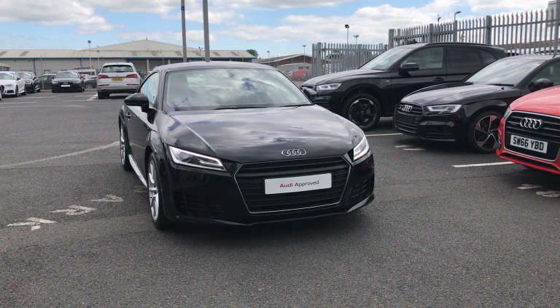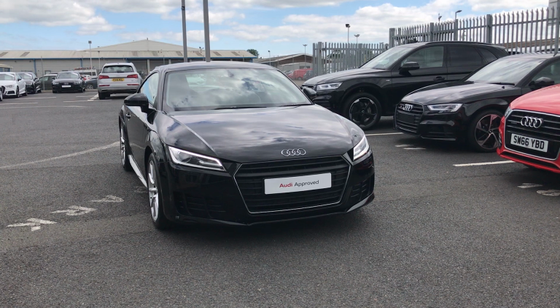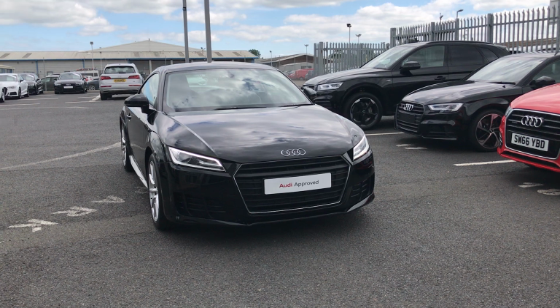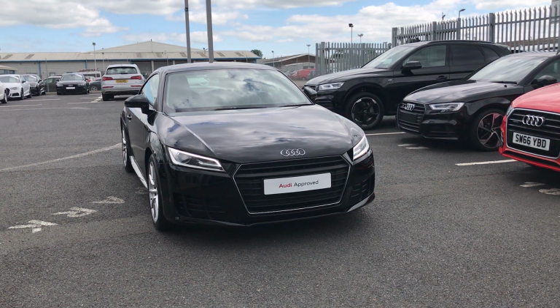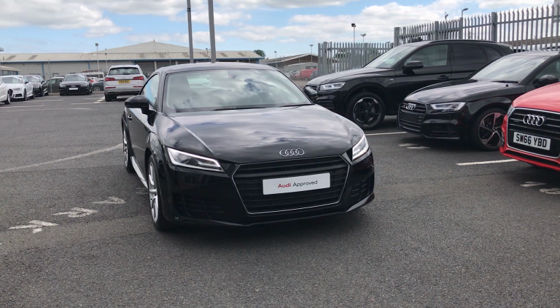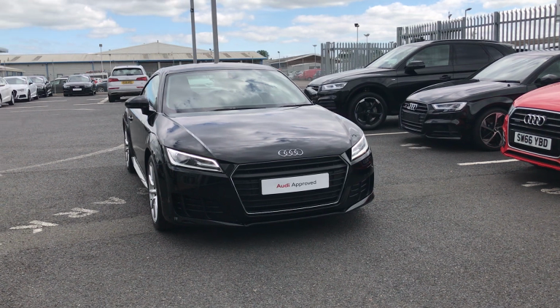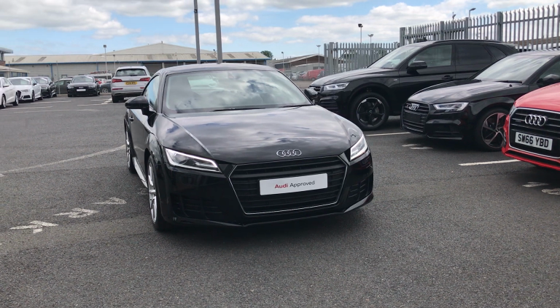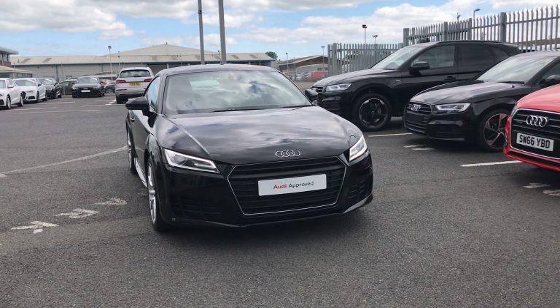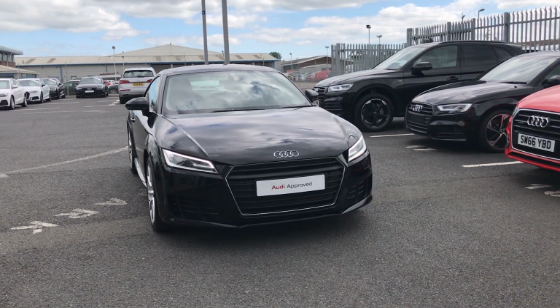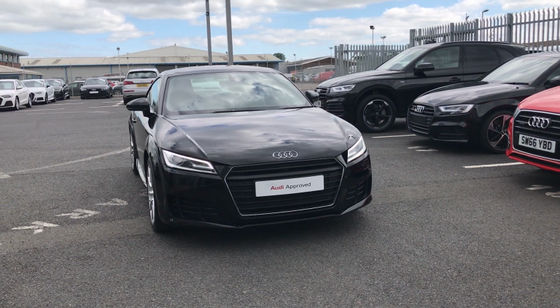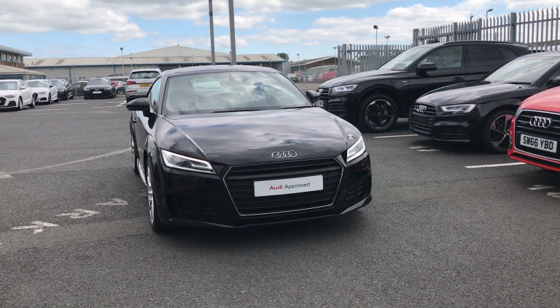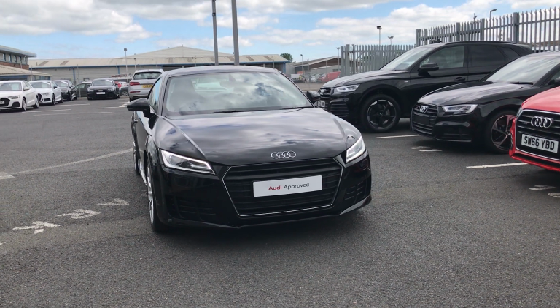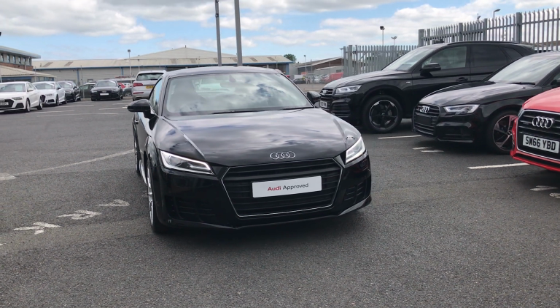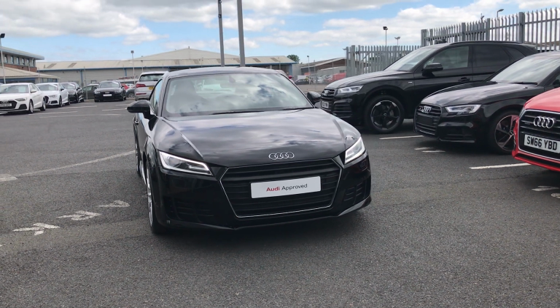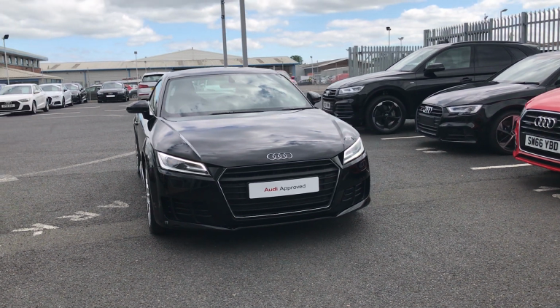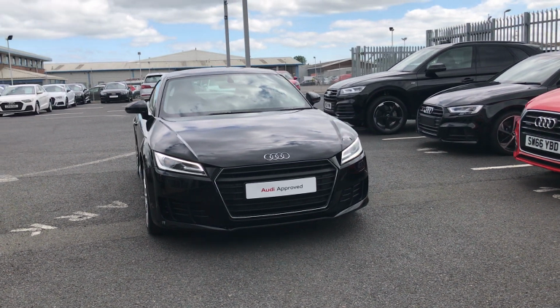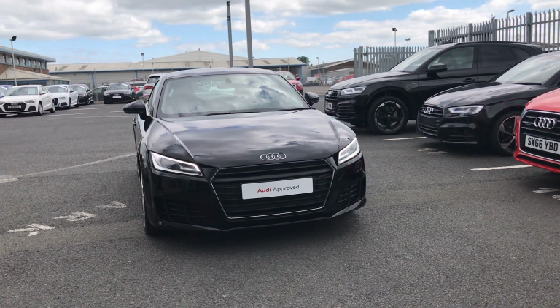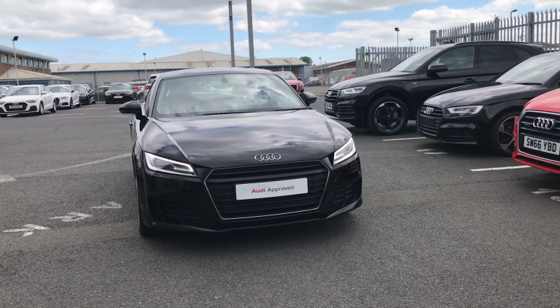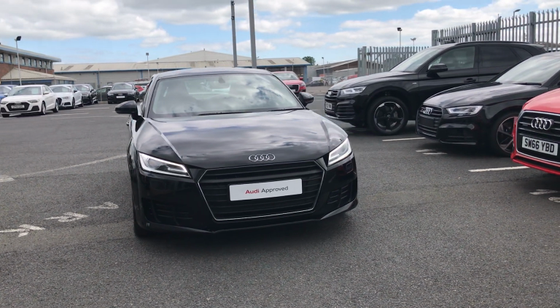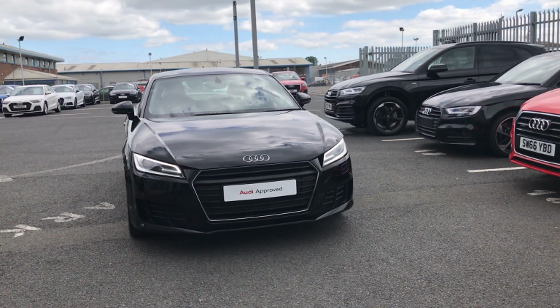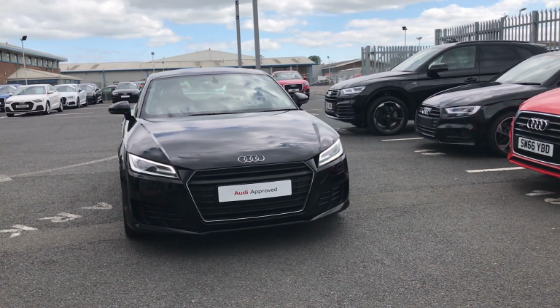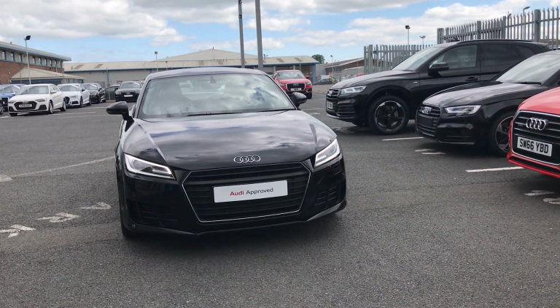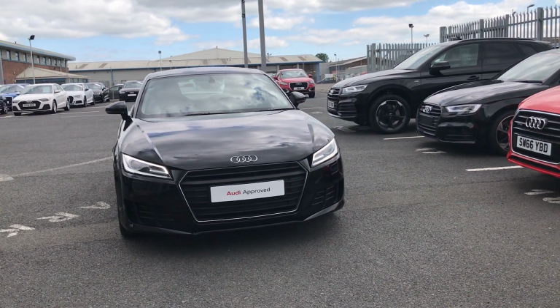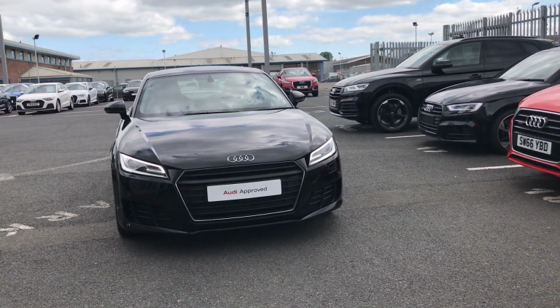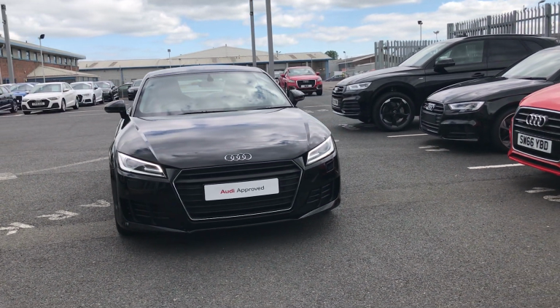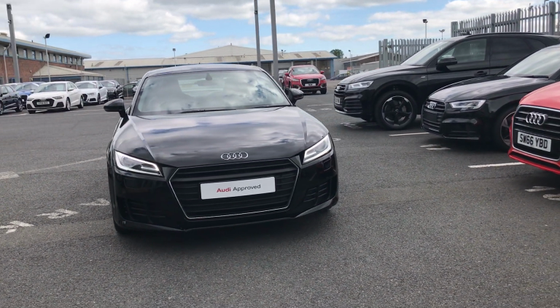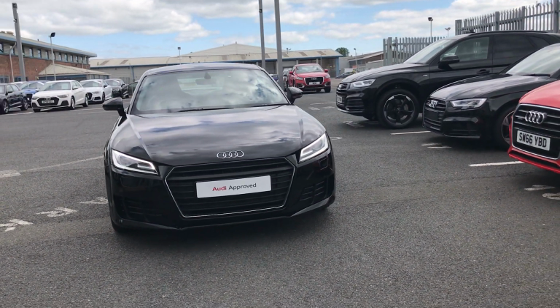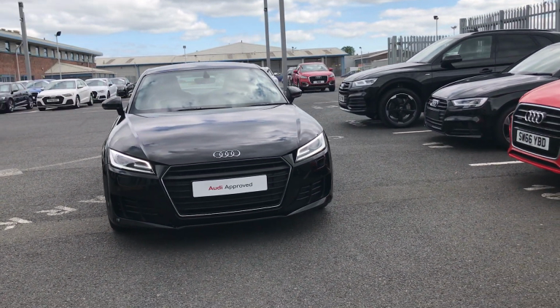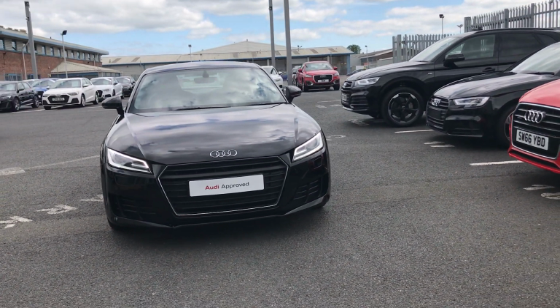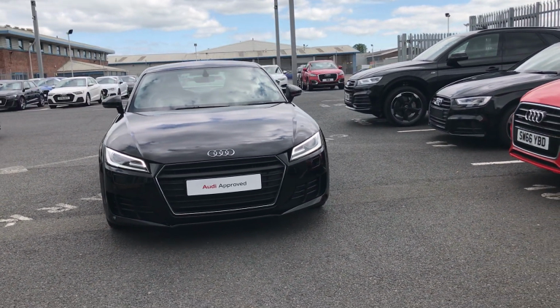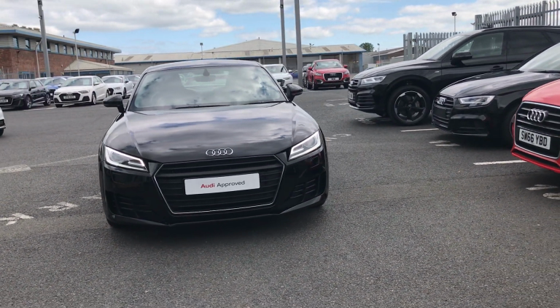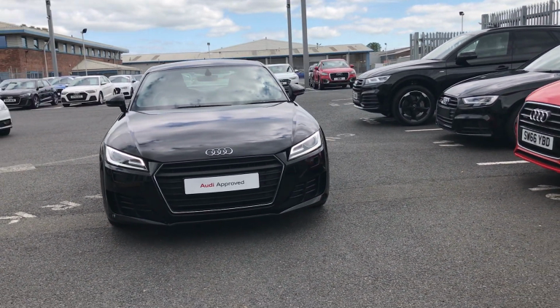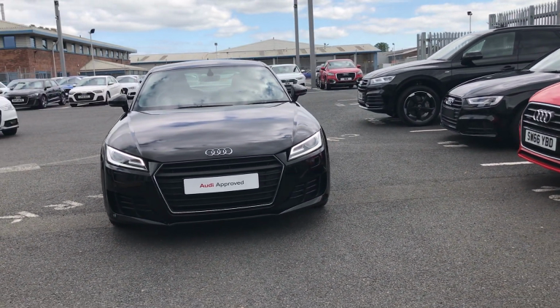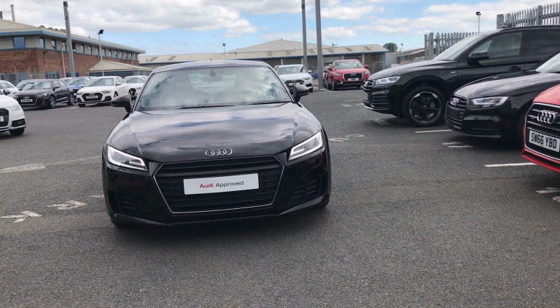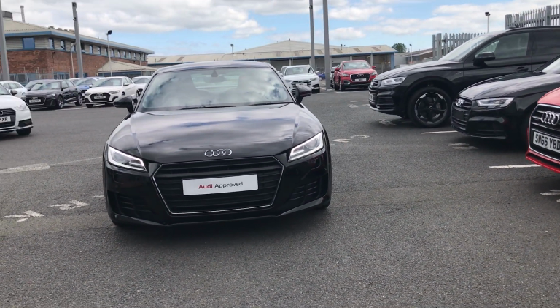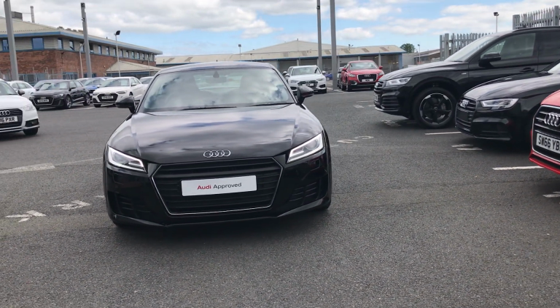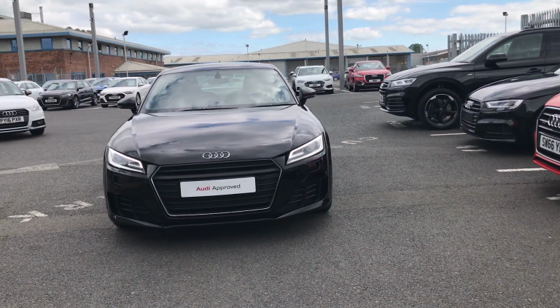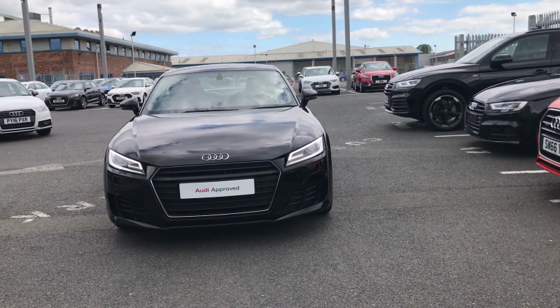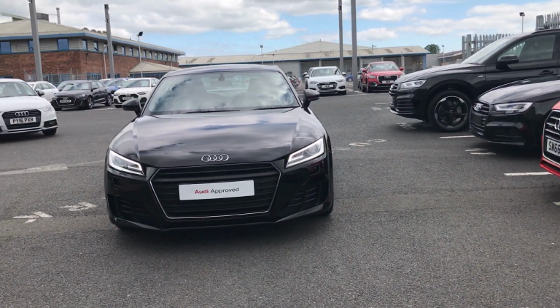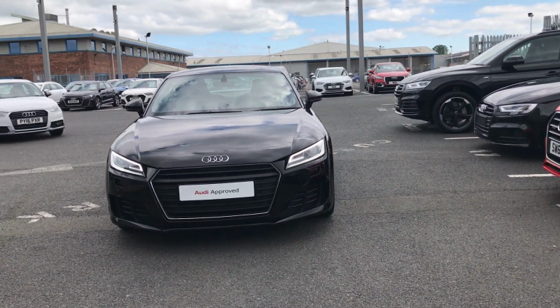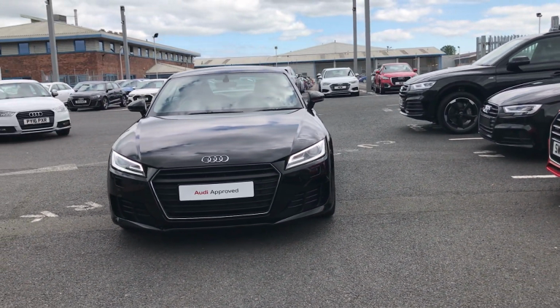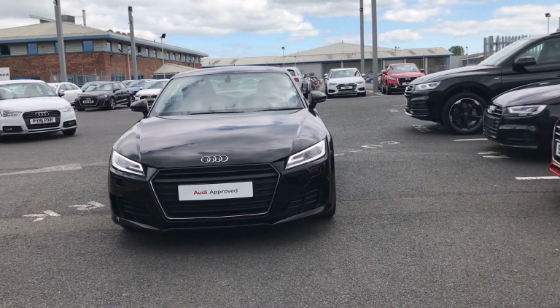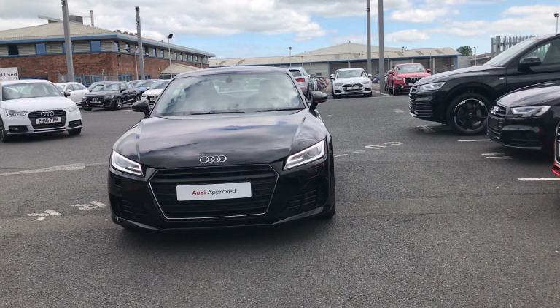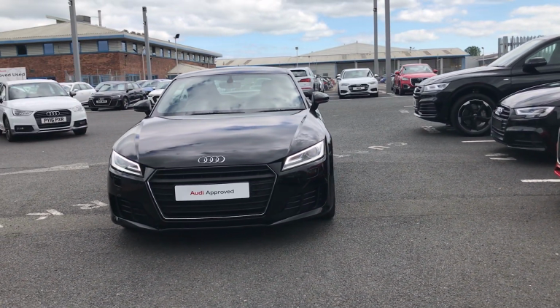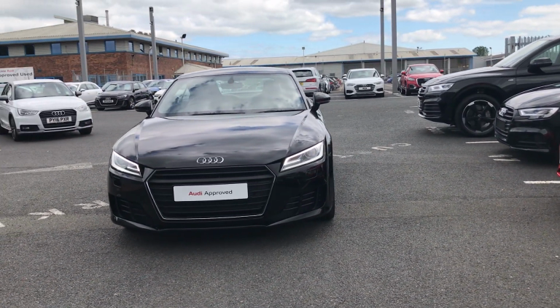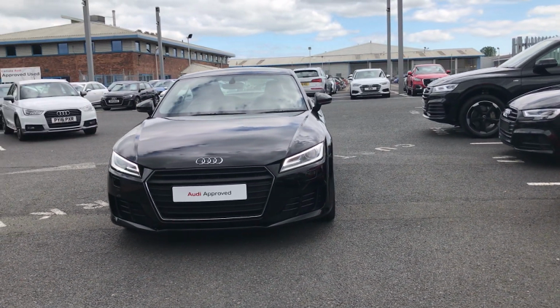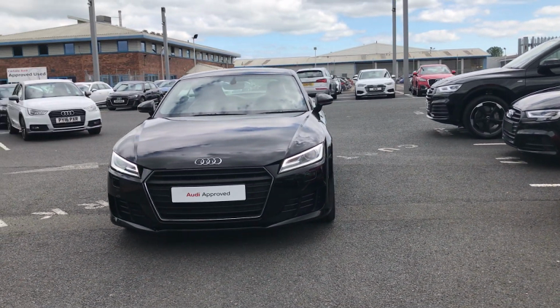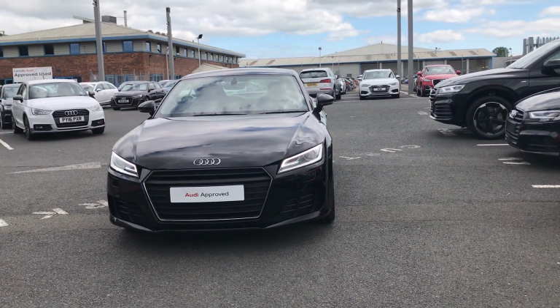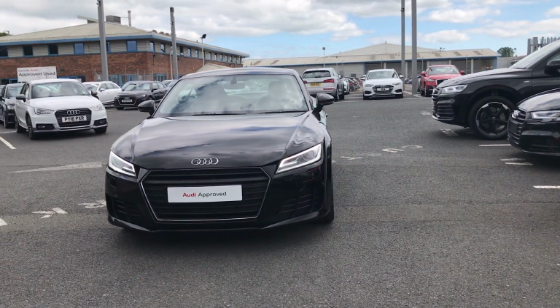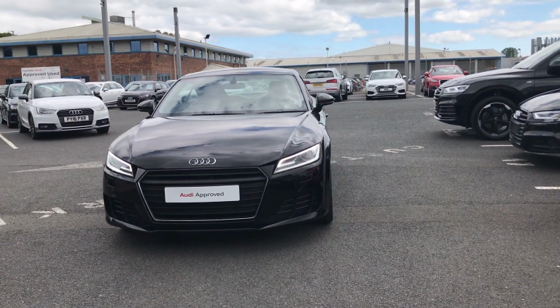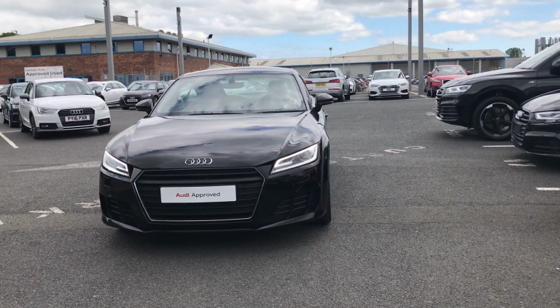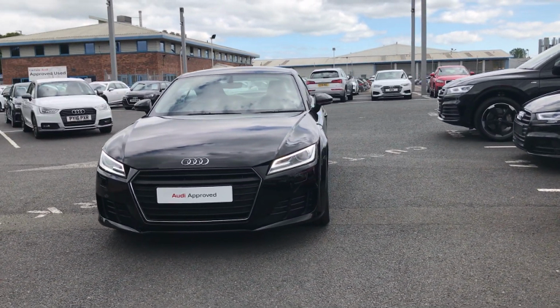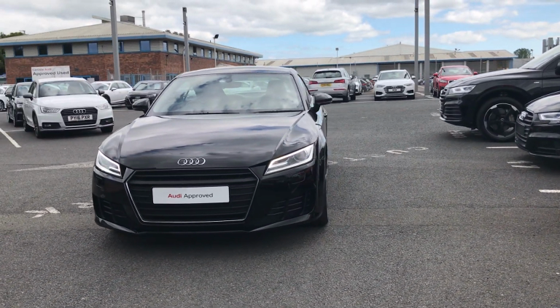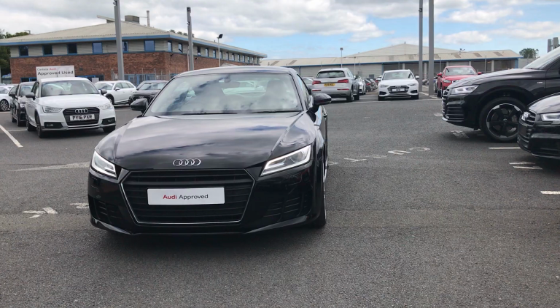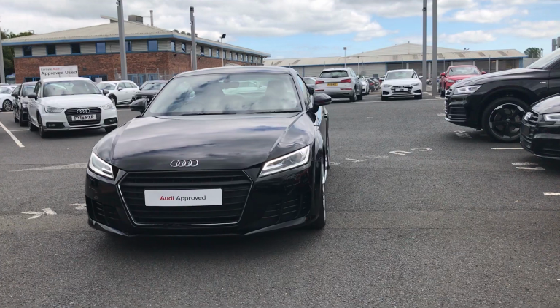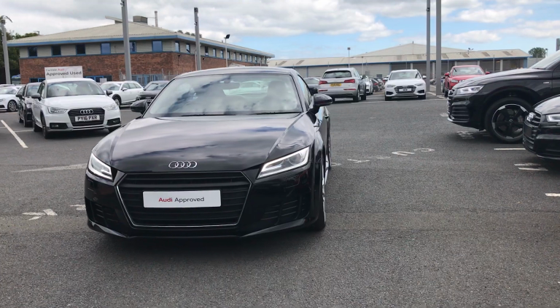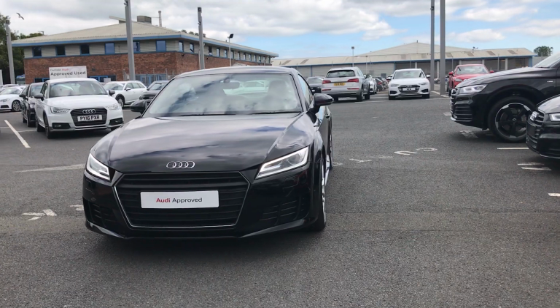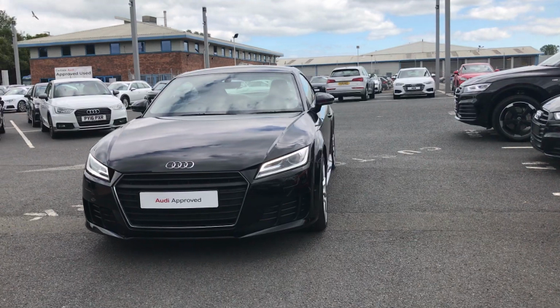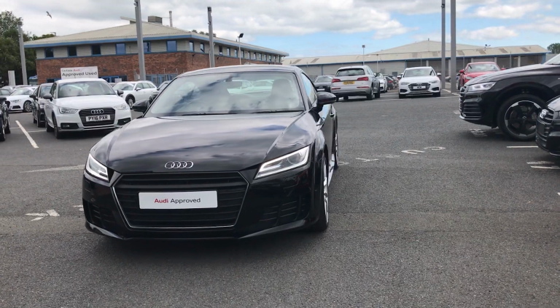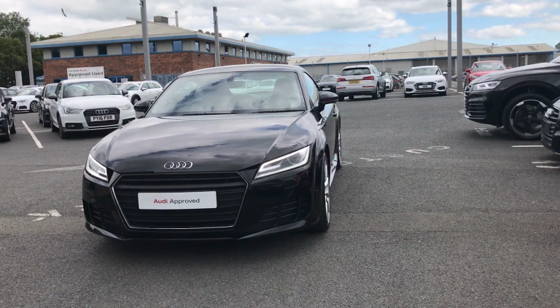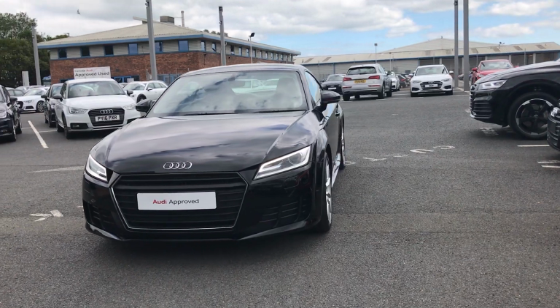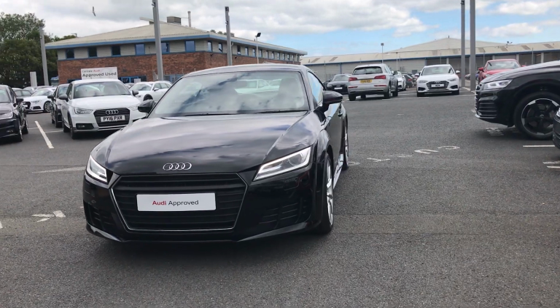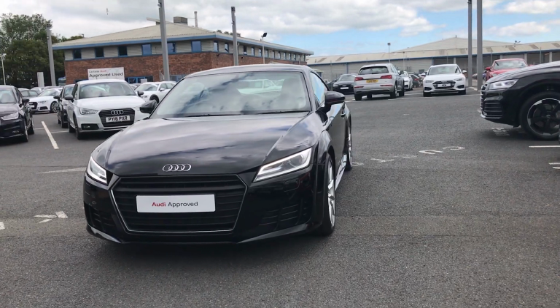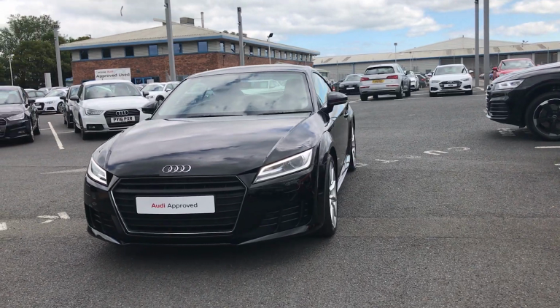Welcome to Carlyle Audi. Today I'm going to be showing you around this Audi approved TT Coupe Sport.